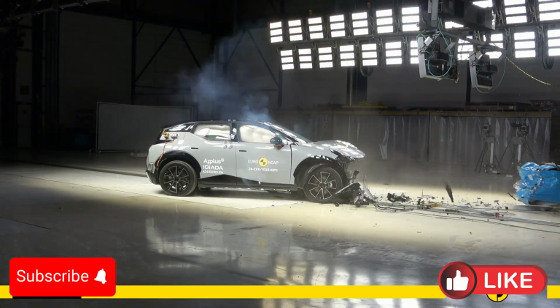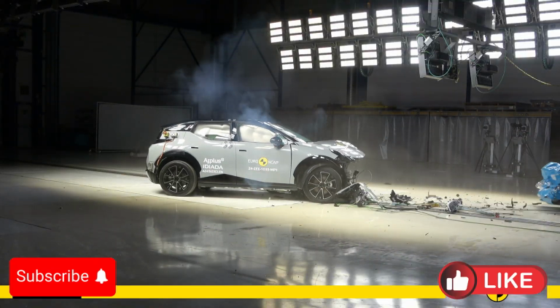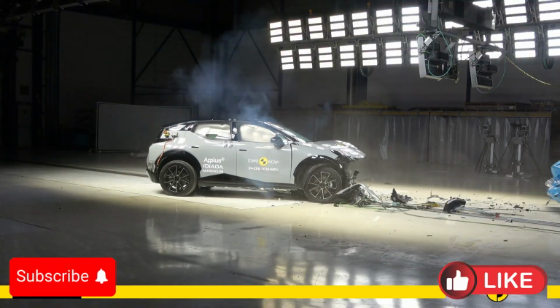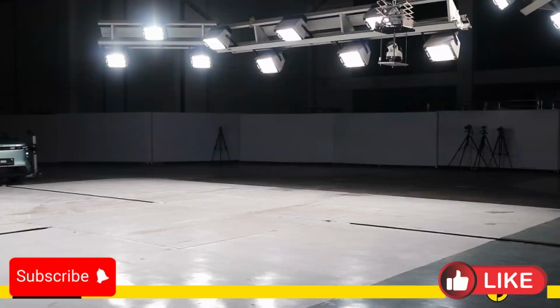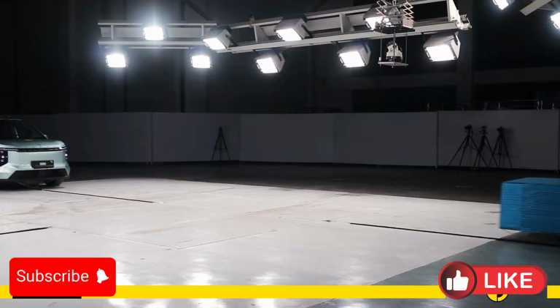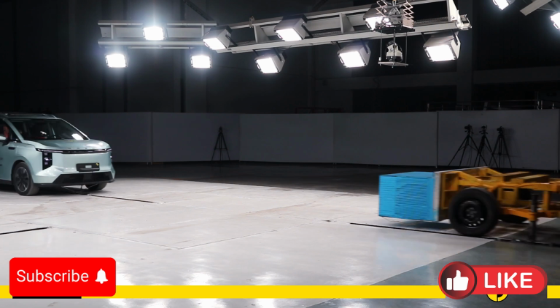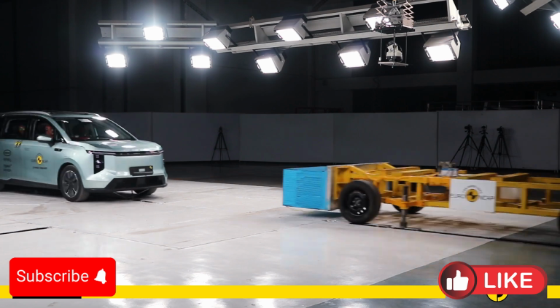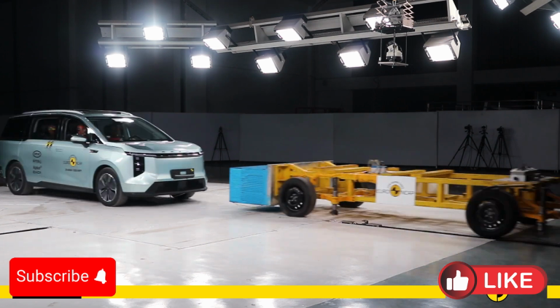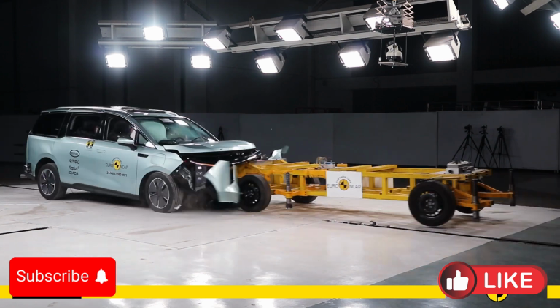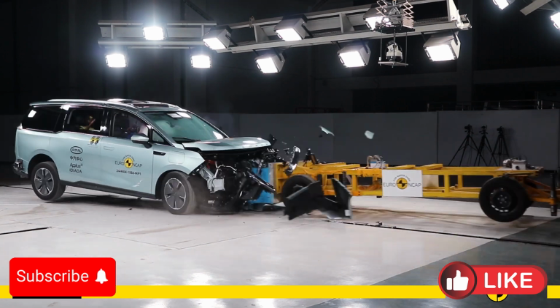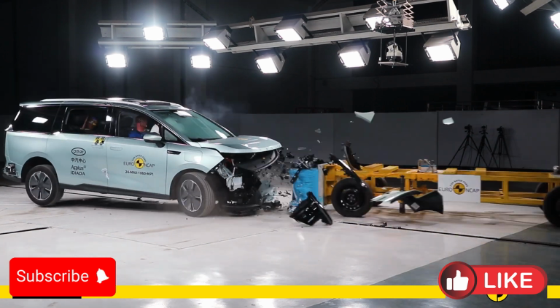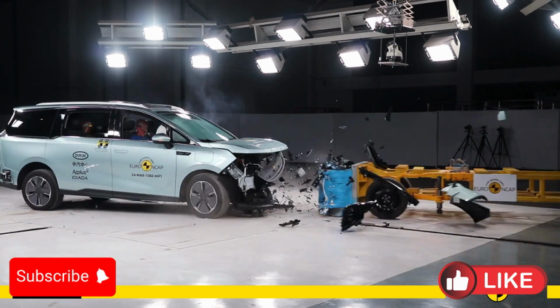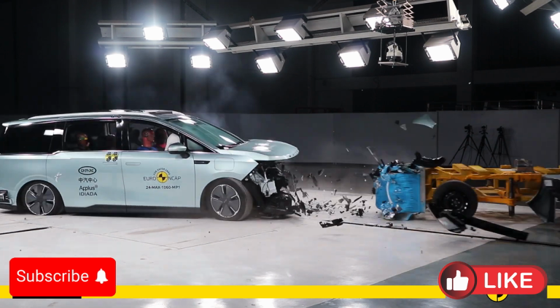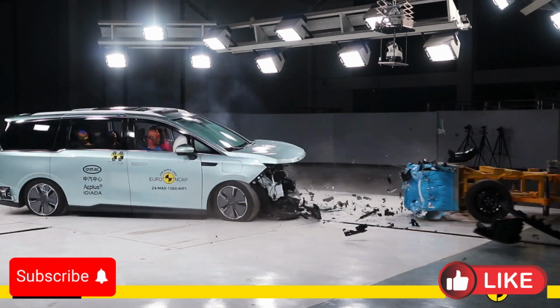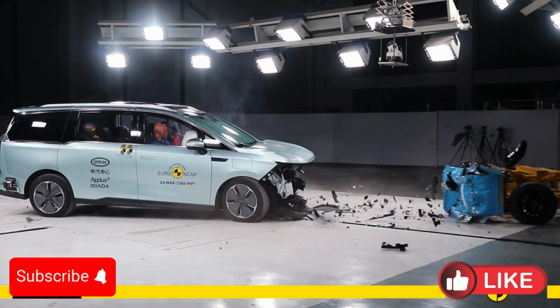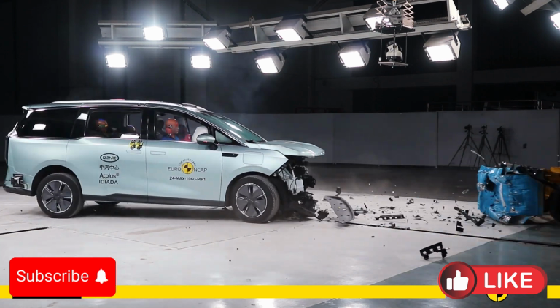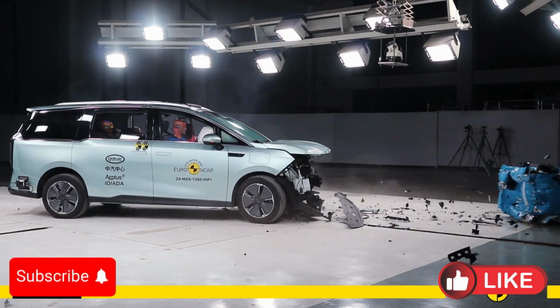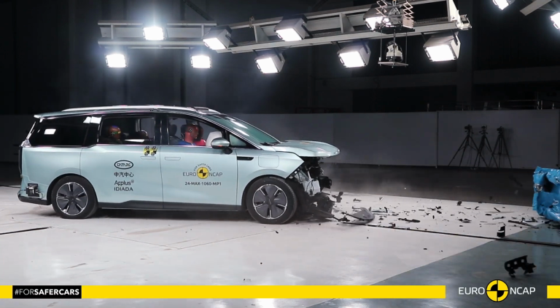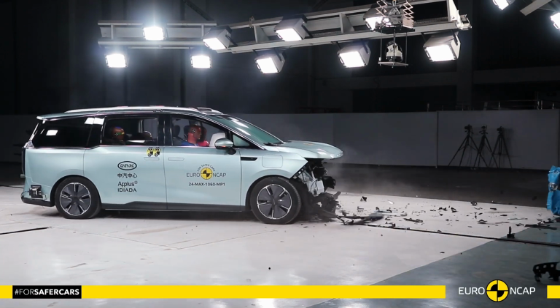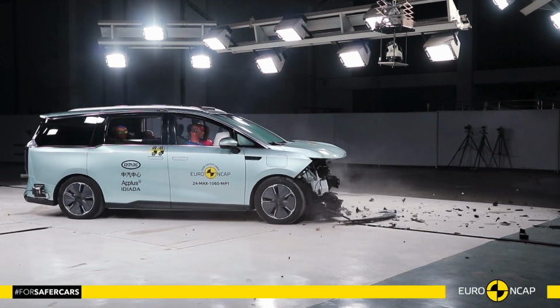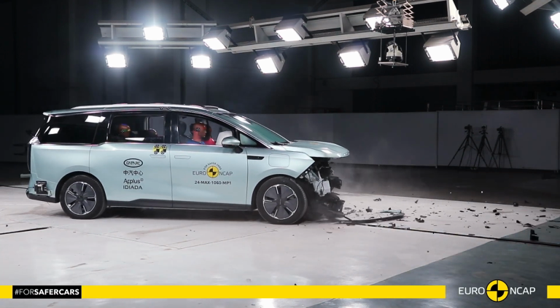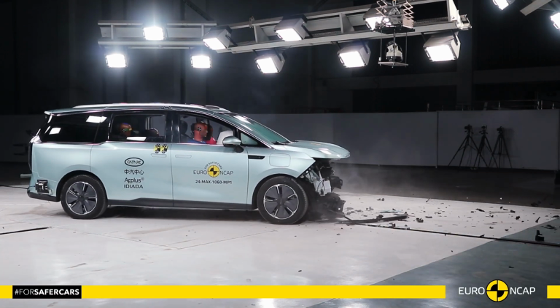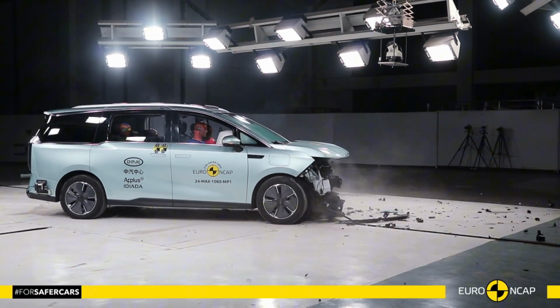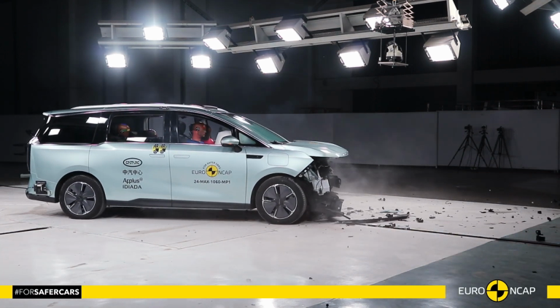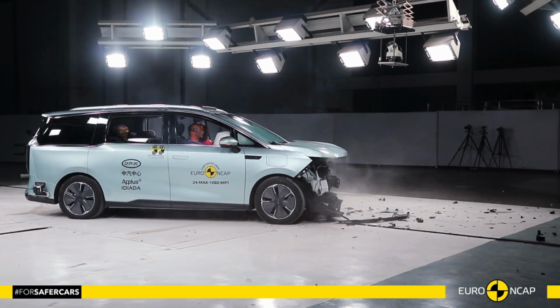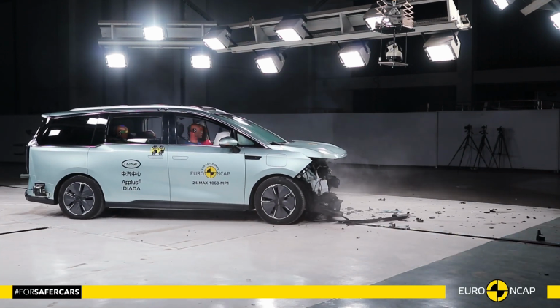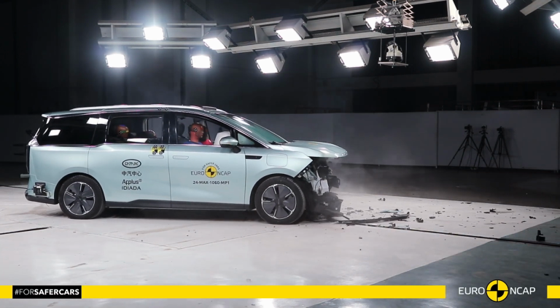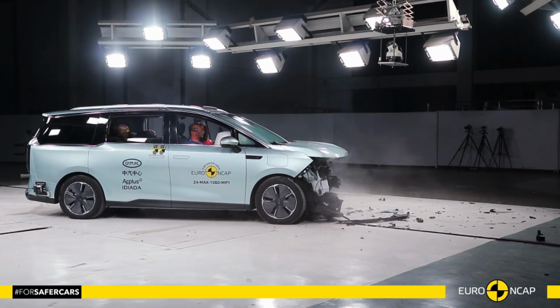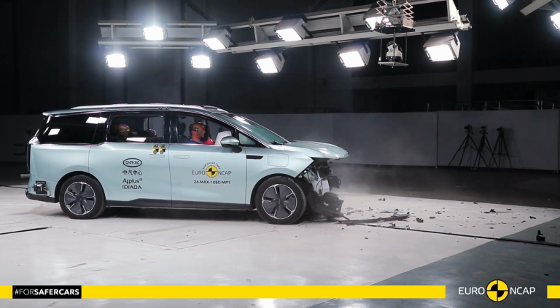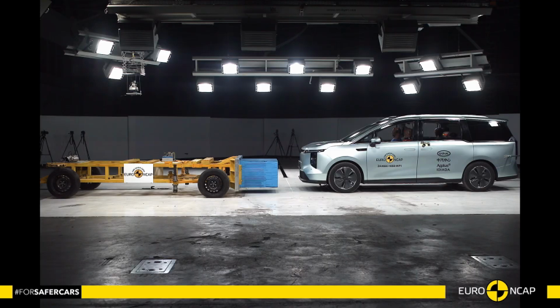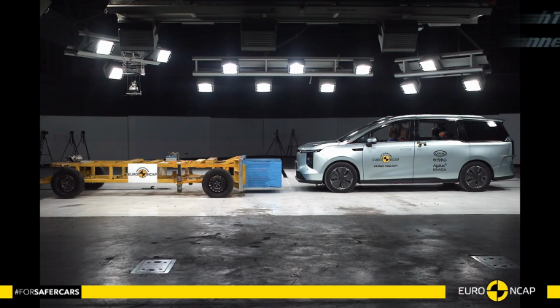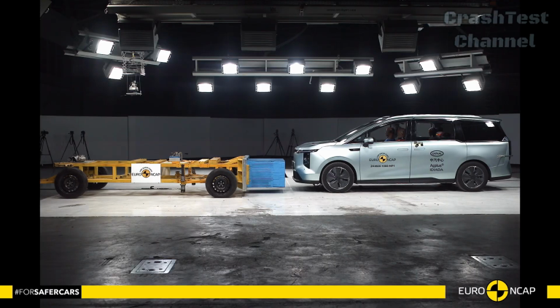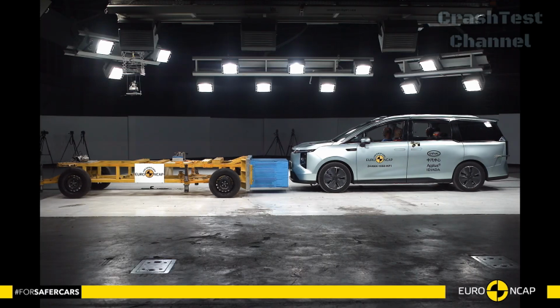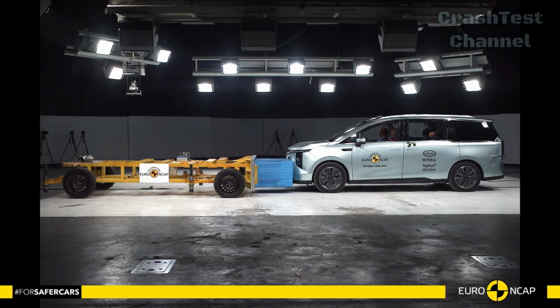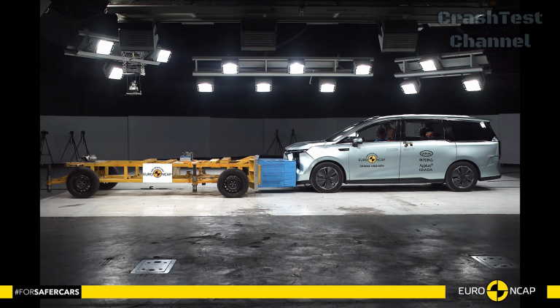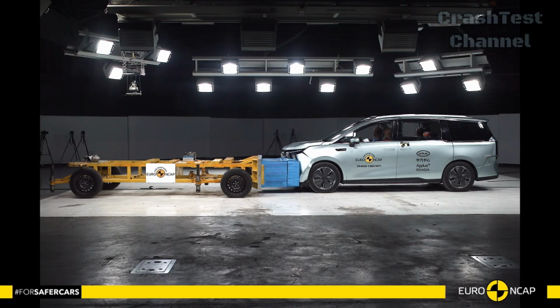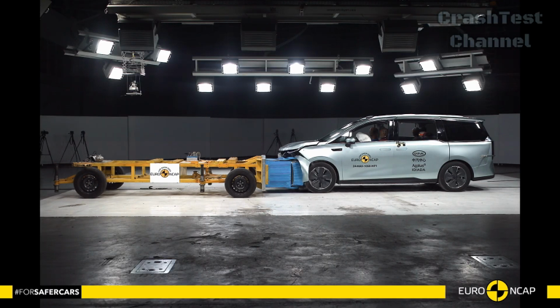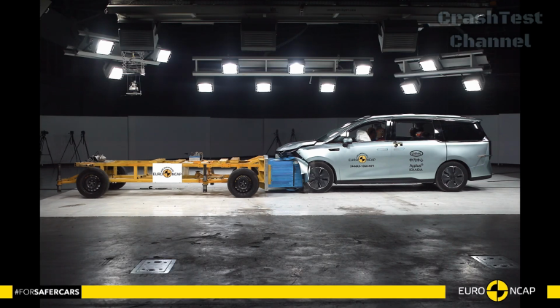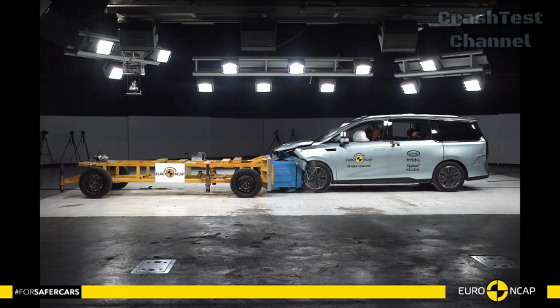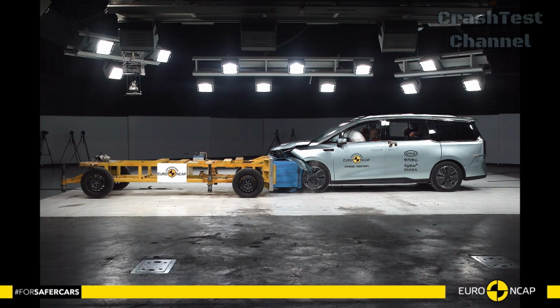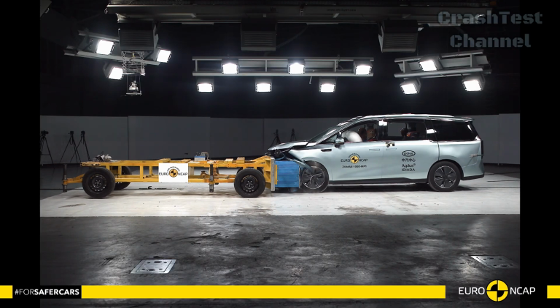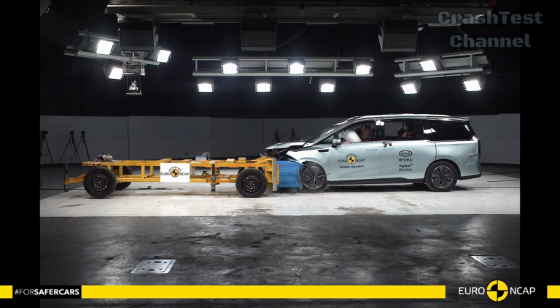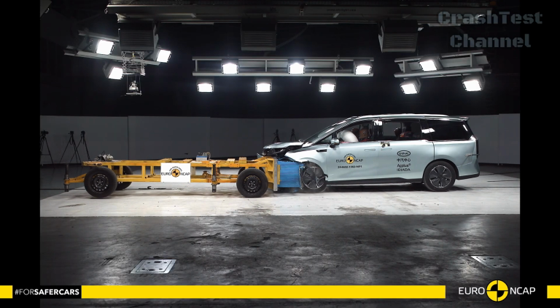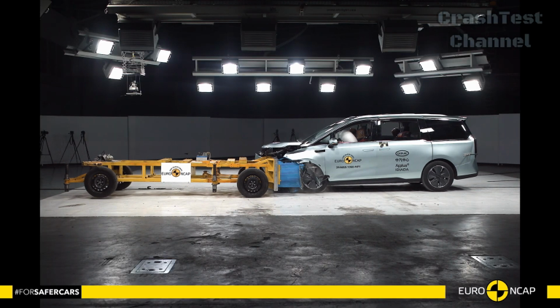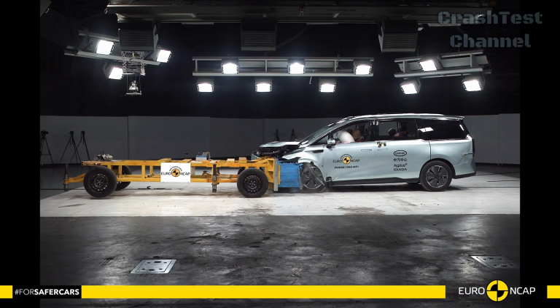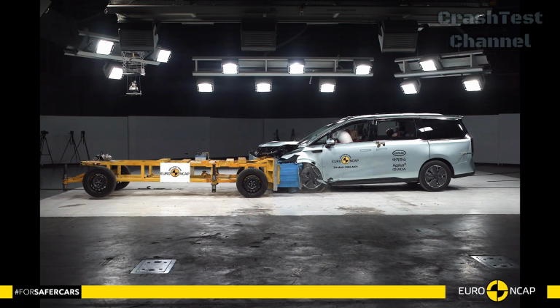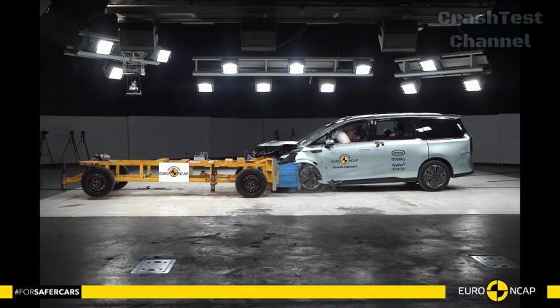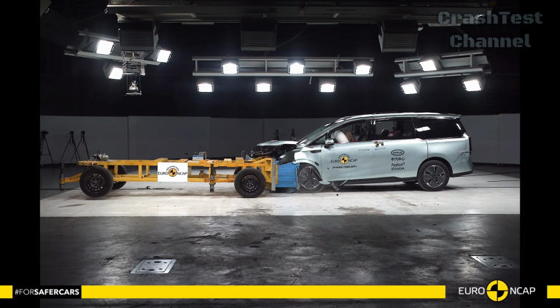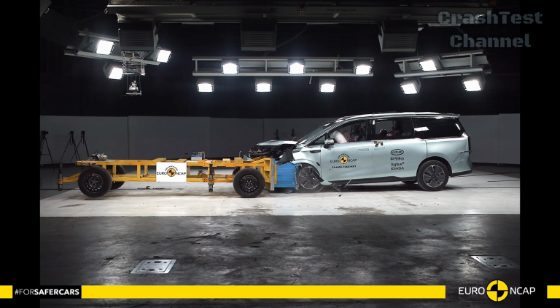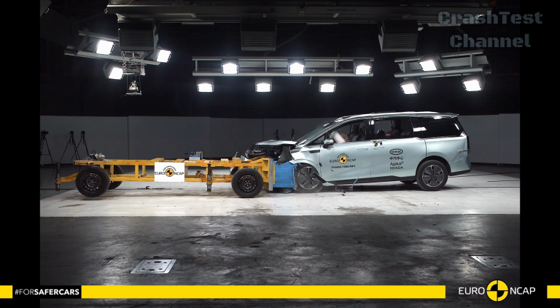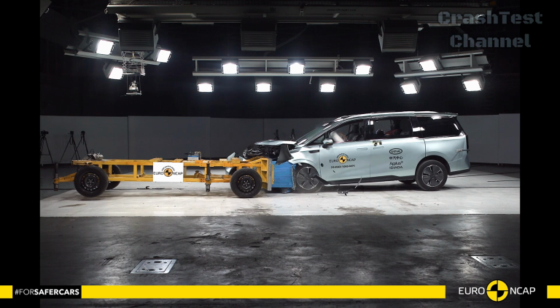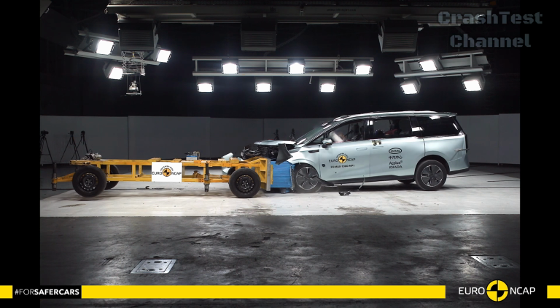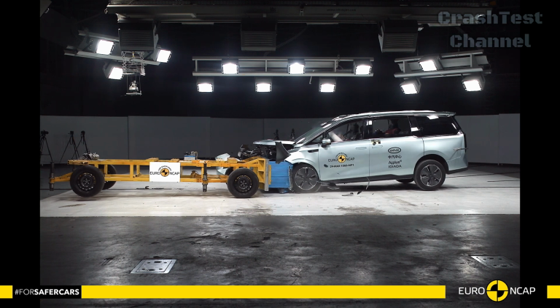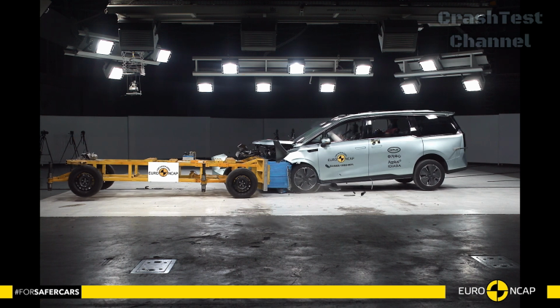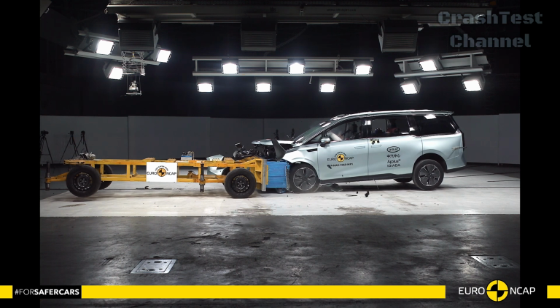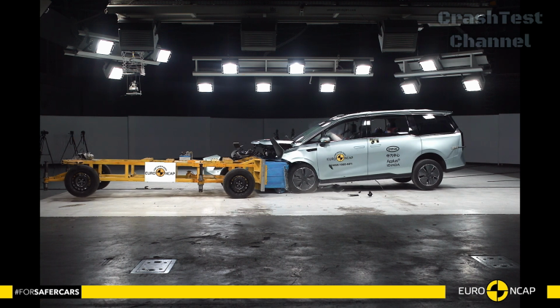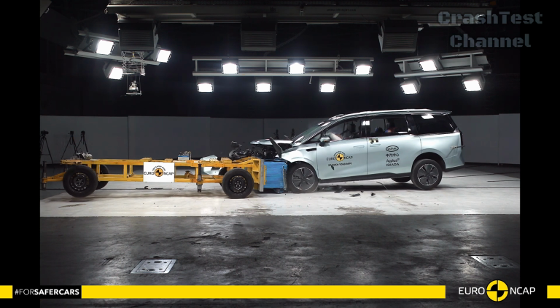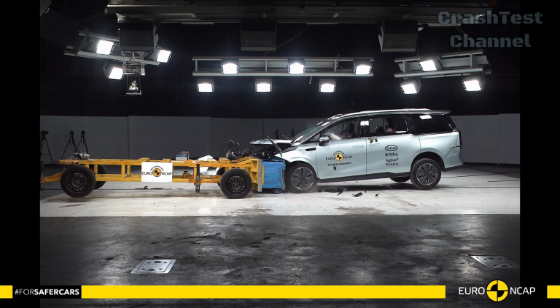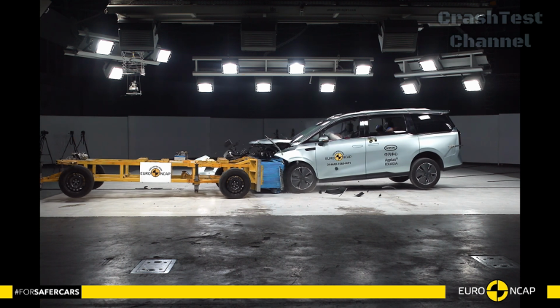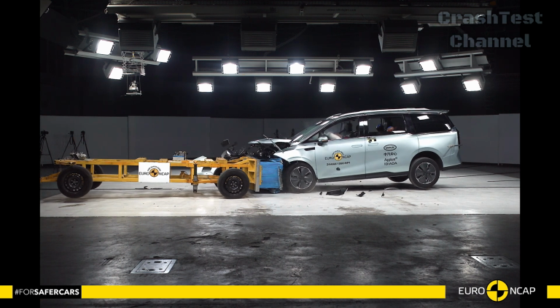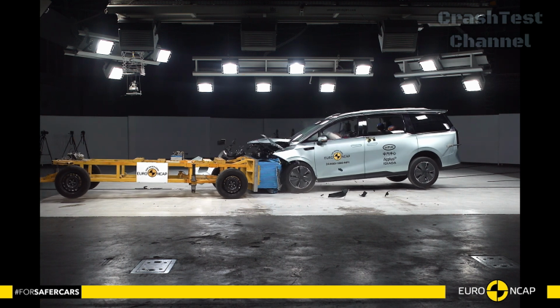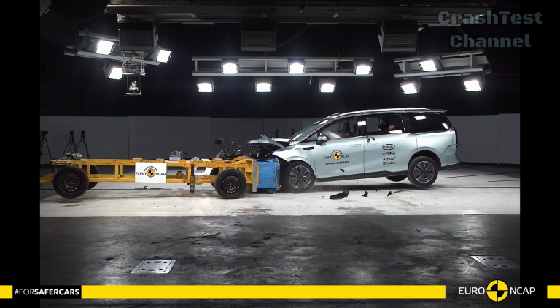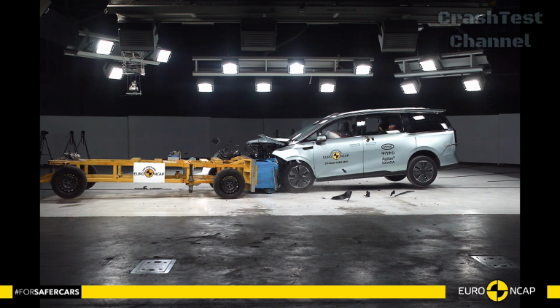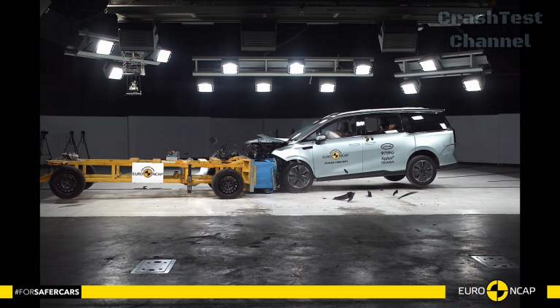Lastly, we have the Maxxis MIFA 7, a large electric MPV built to offer both space and safety for families.